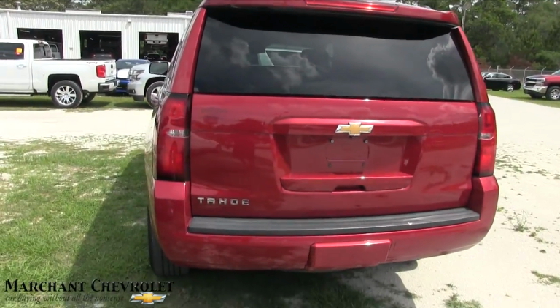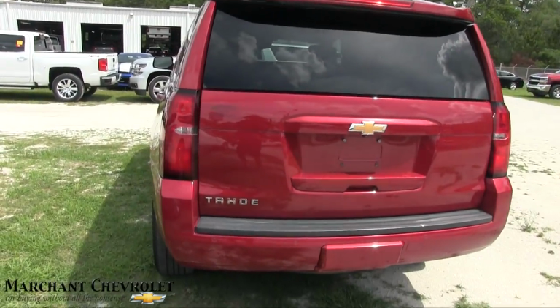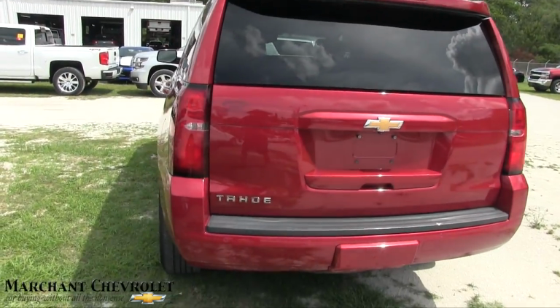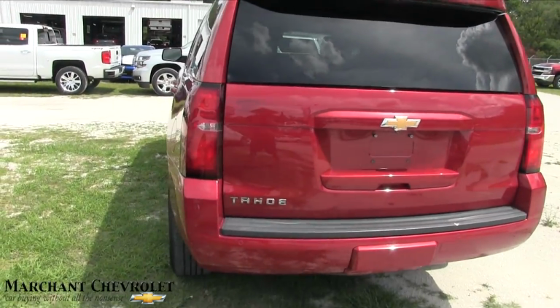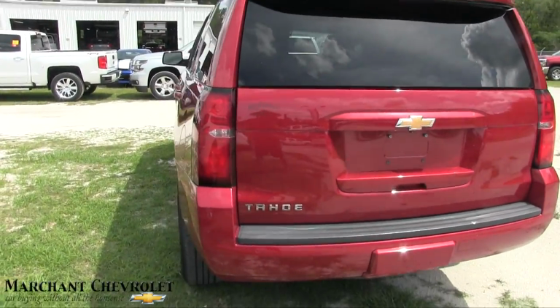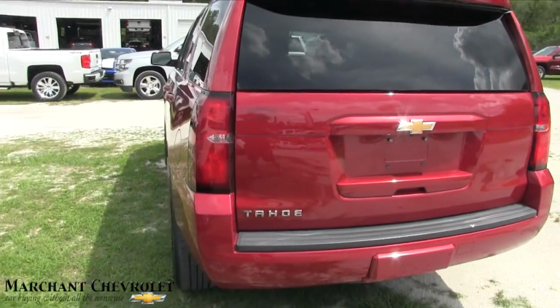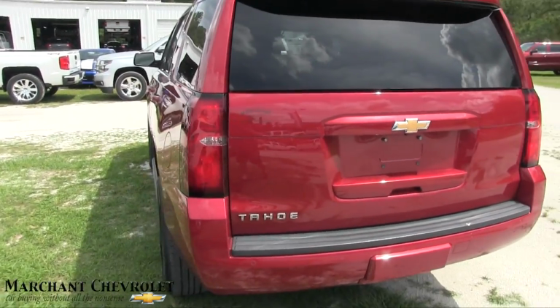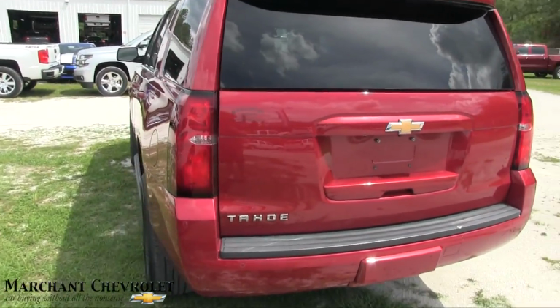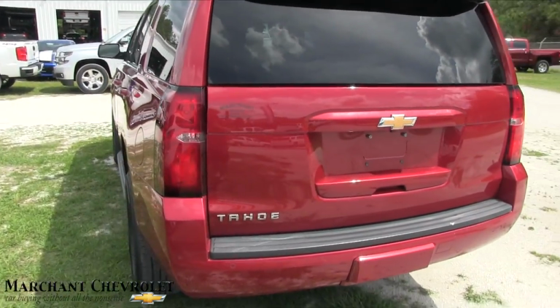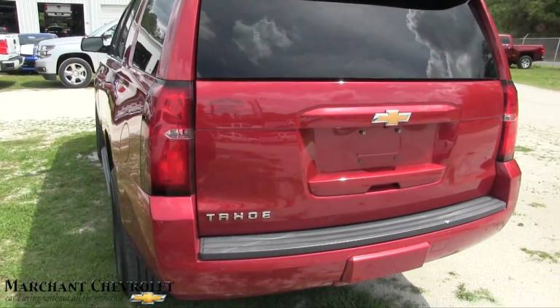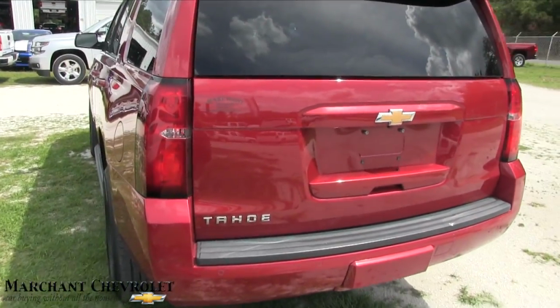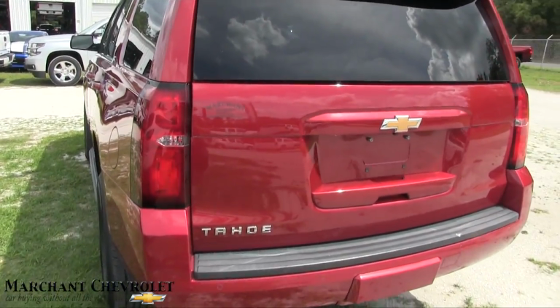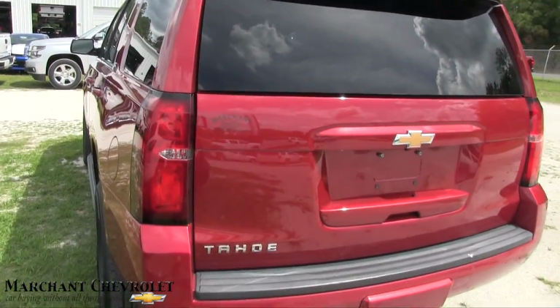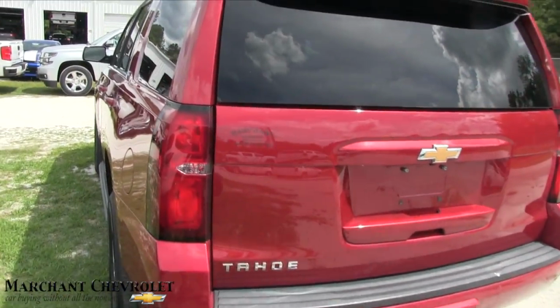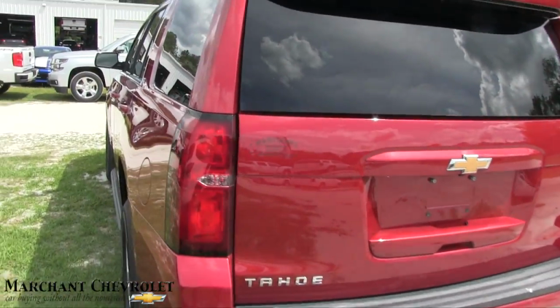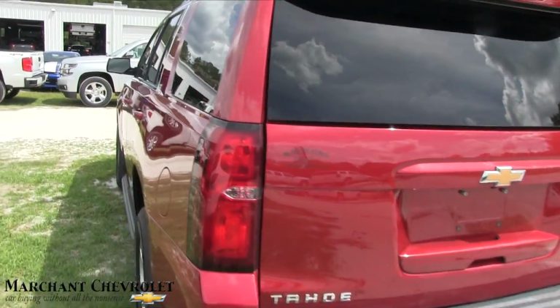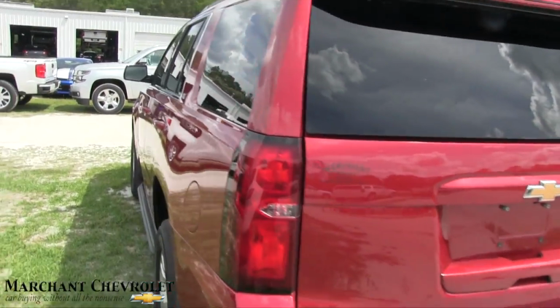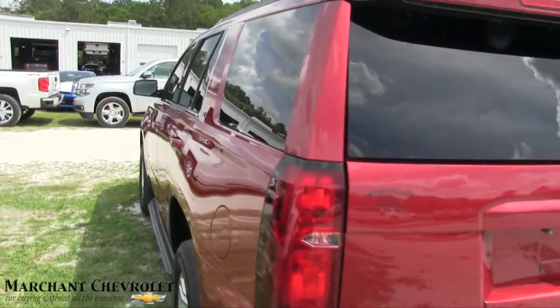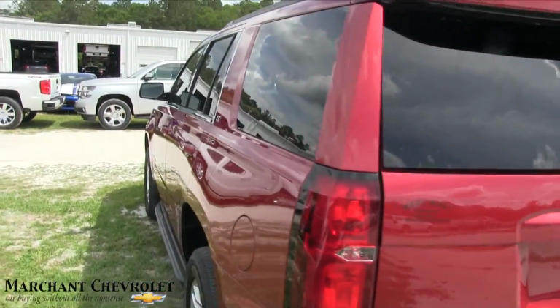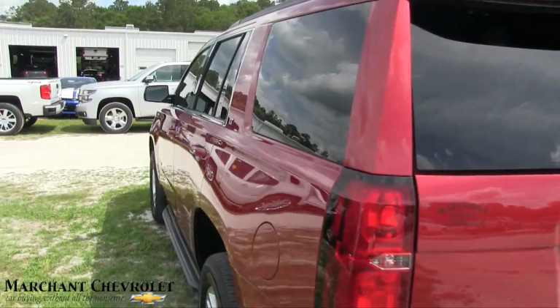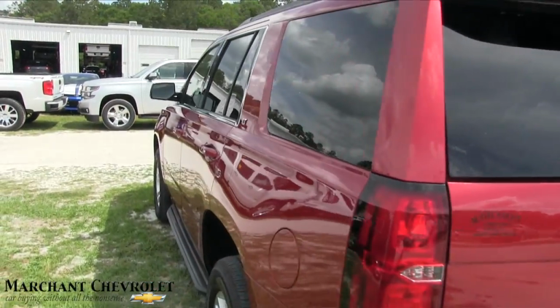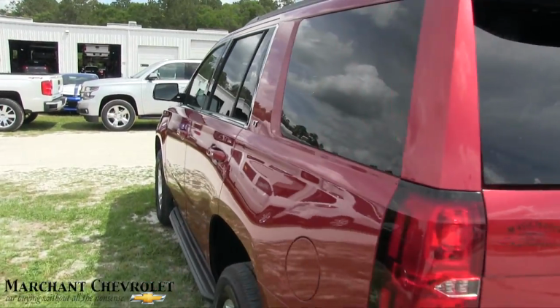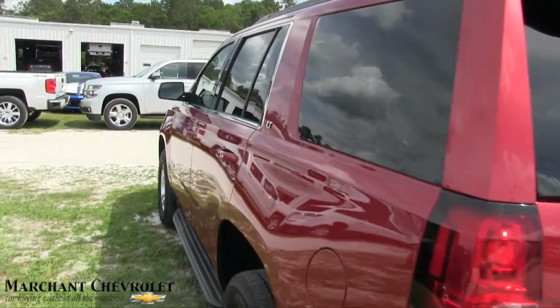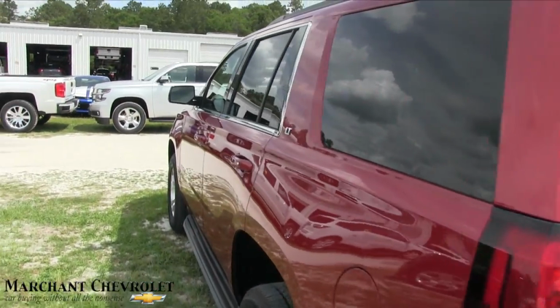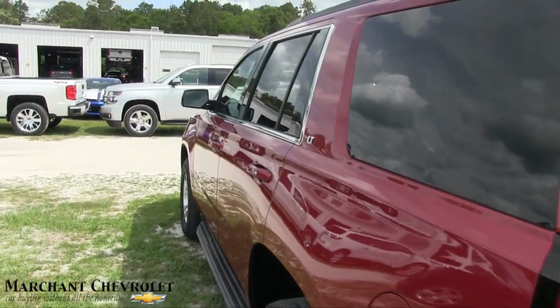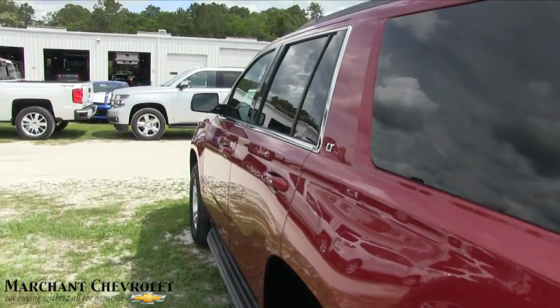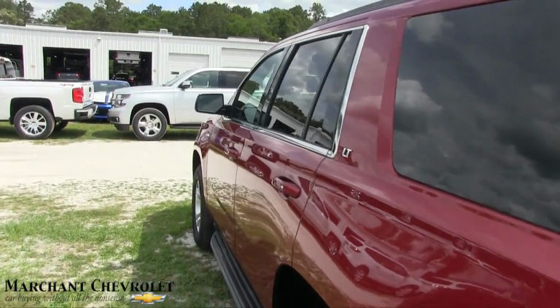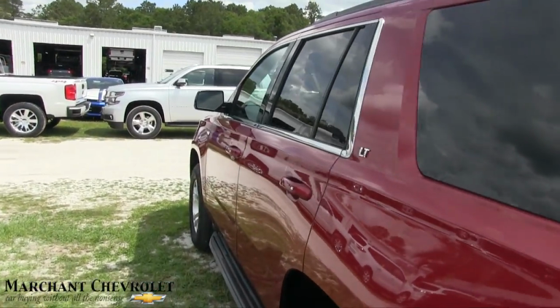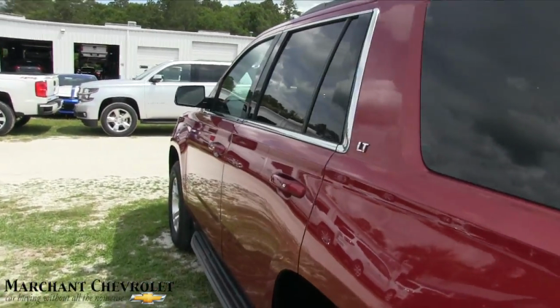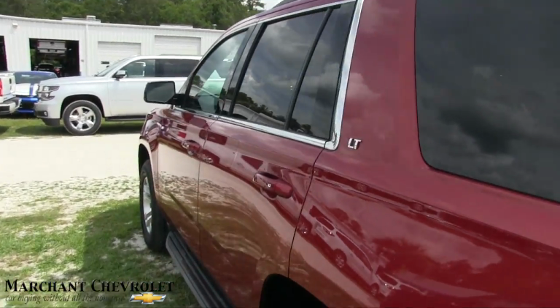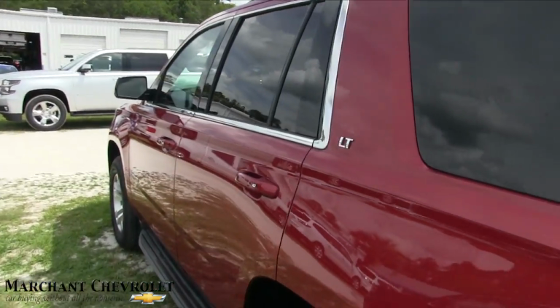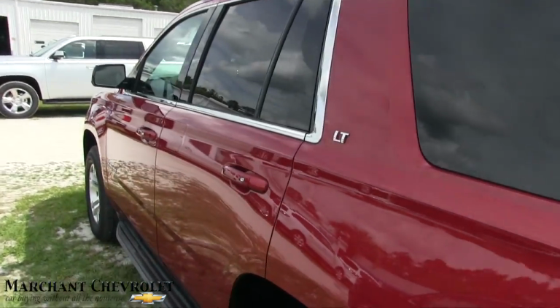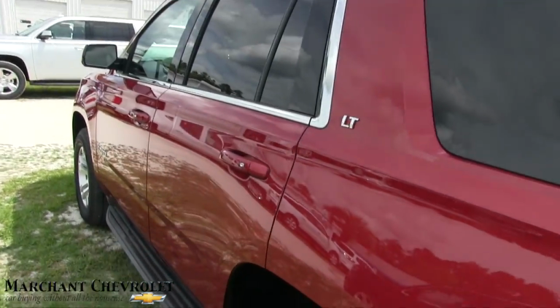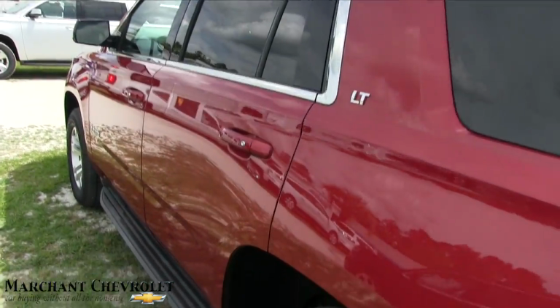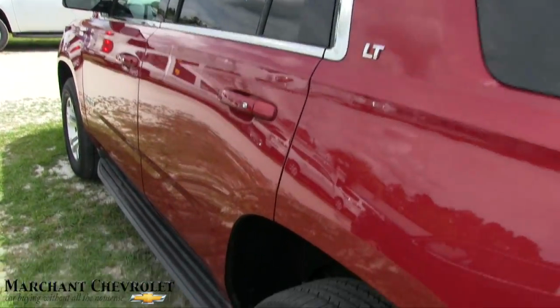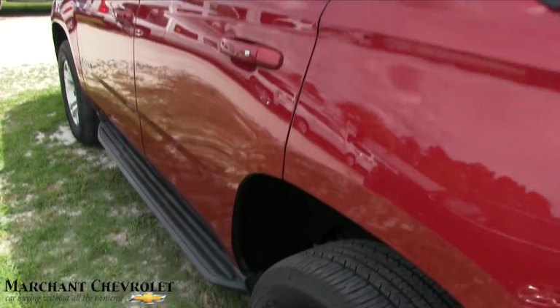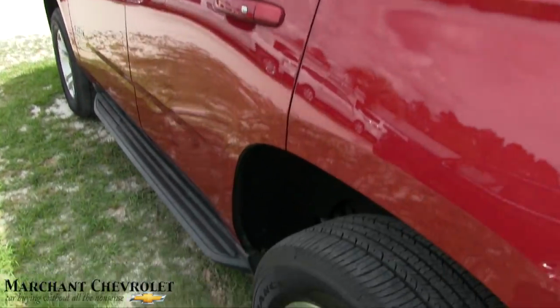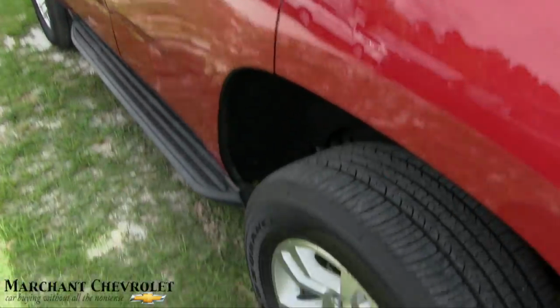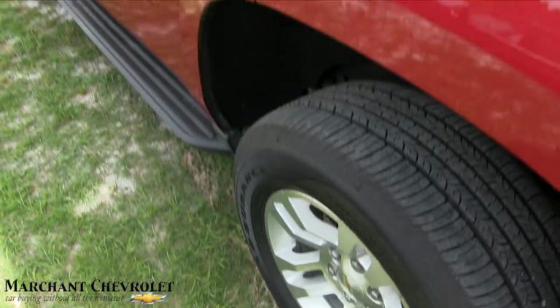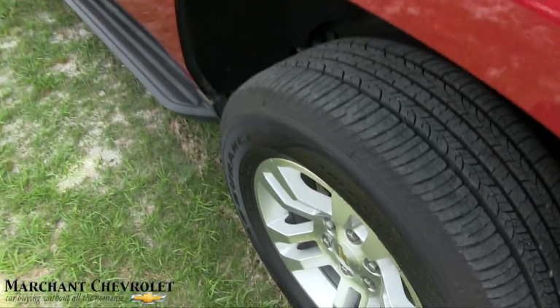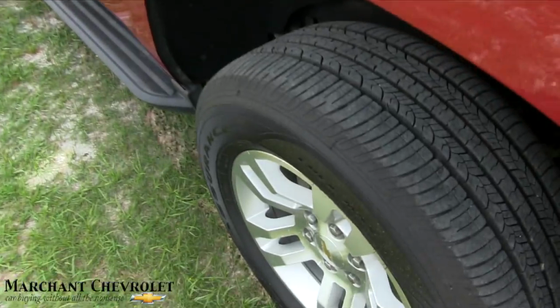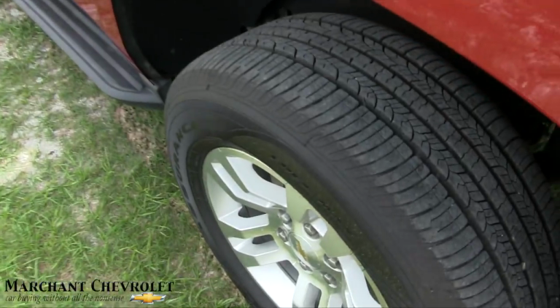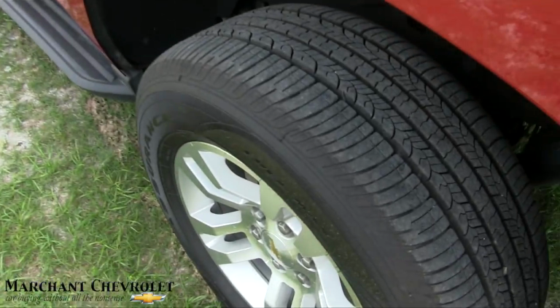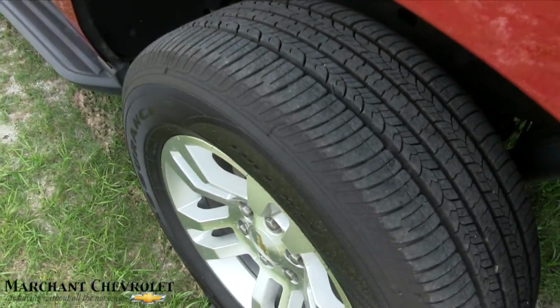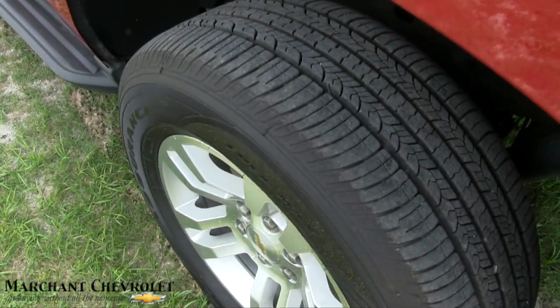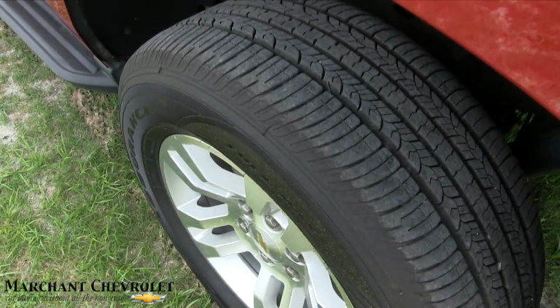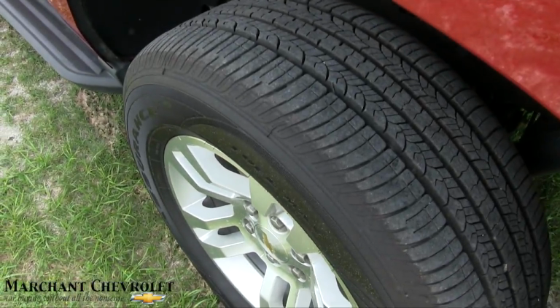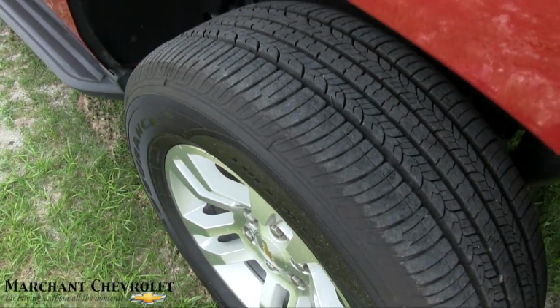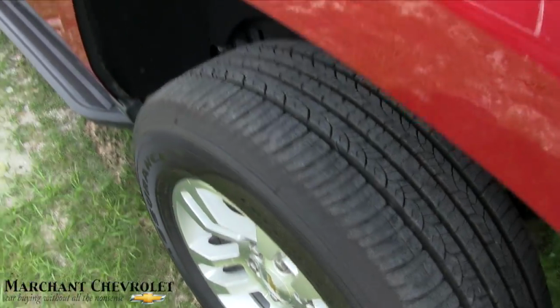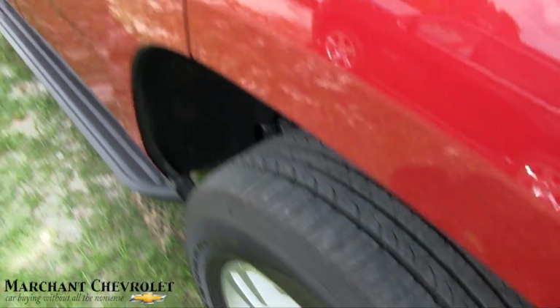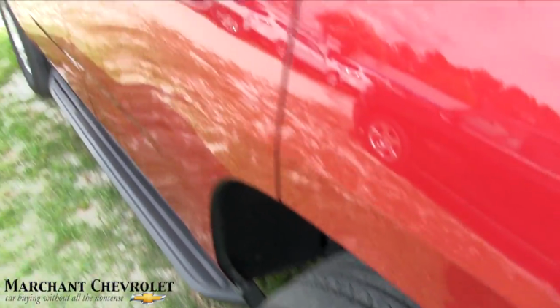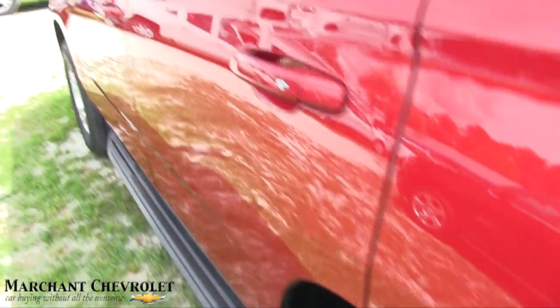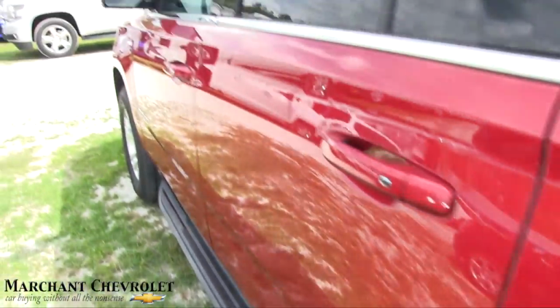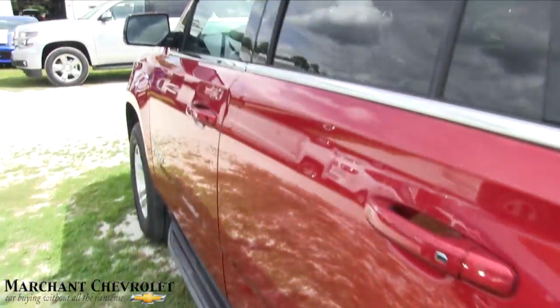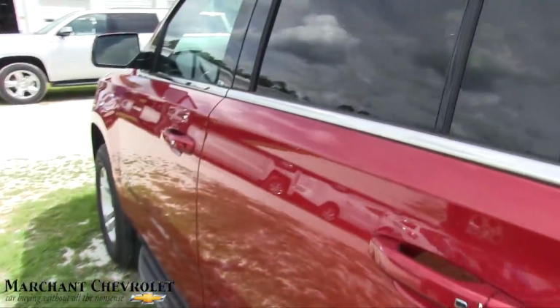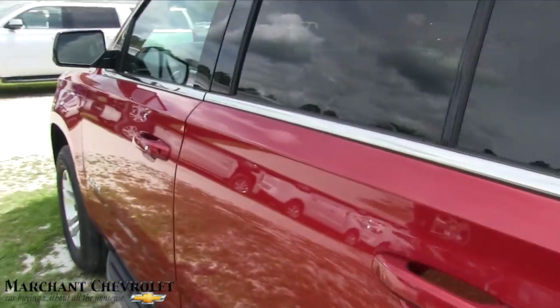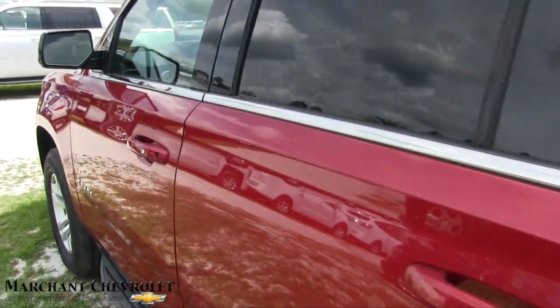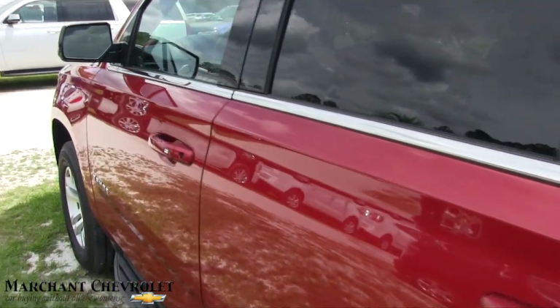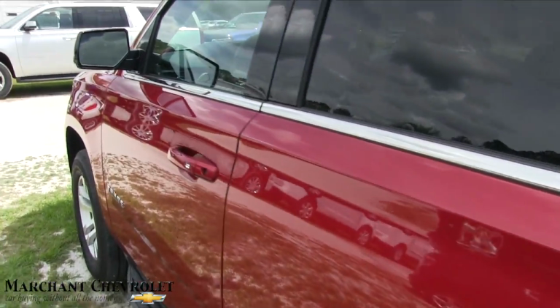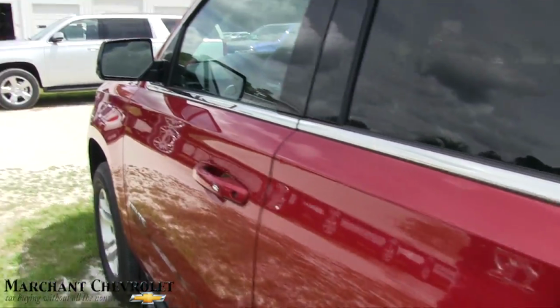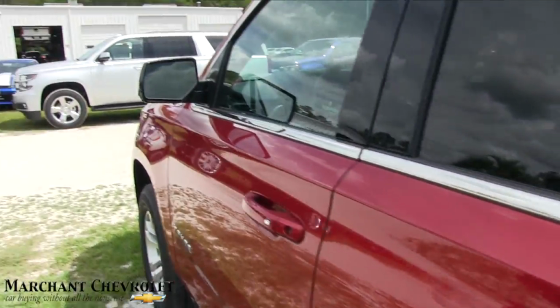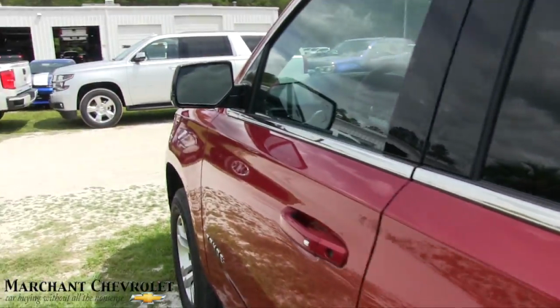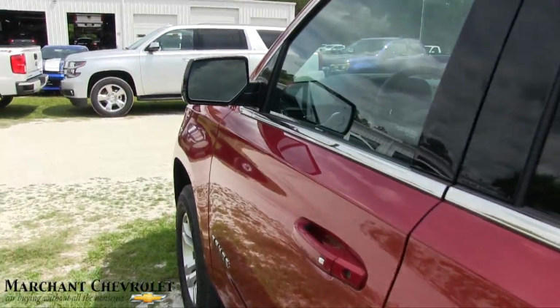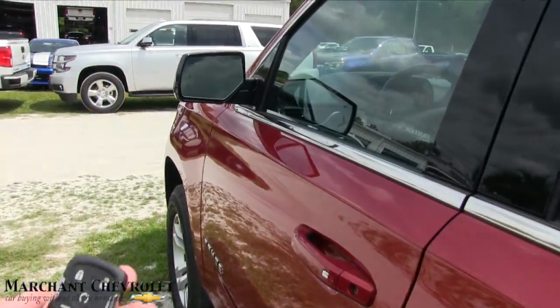If you're not familiar with where Marchant Chevrolet is located, they're in Ravenel, South Carolina. Back tires are good. Let's go ahead and take a look at the interior.